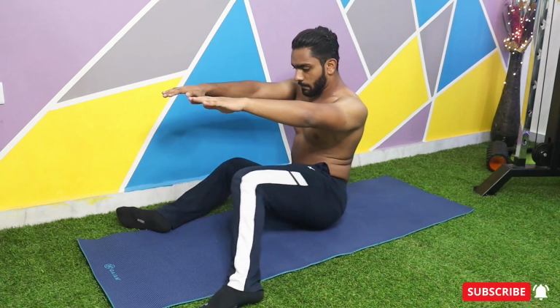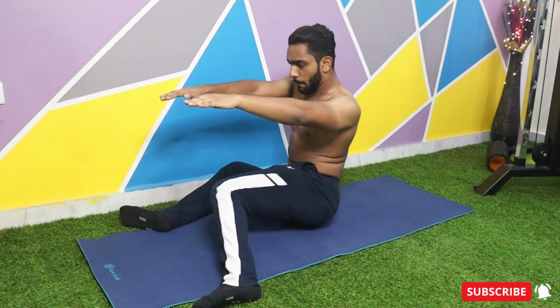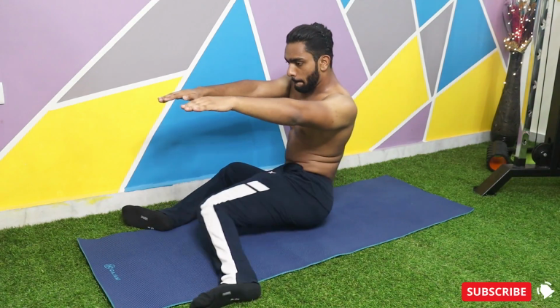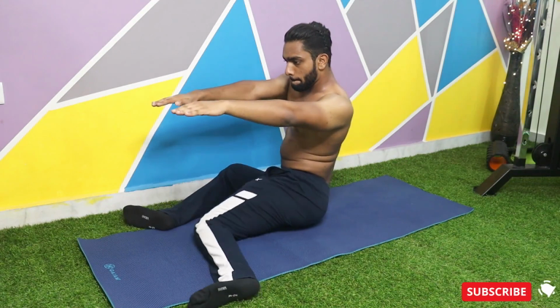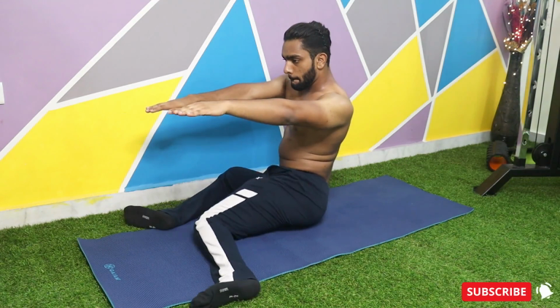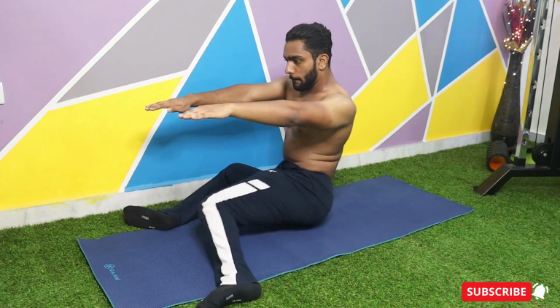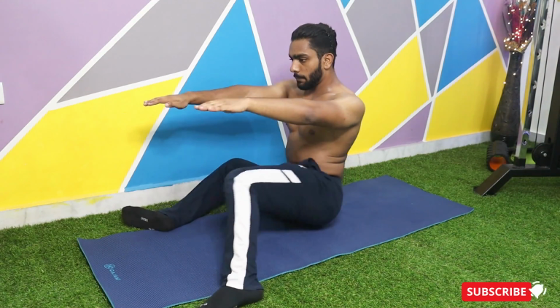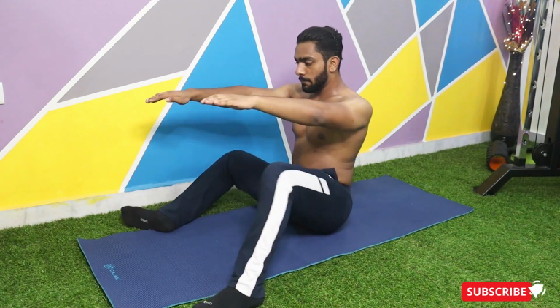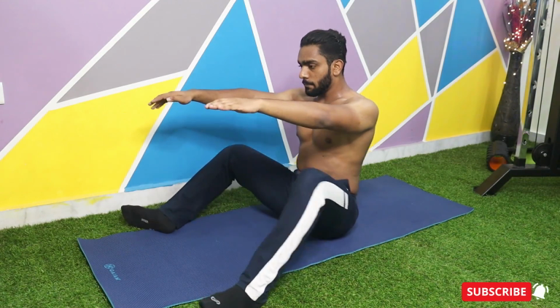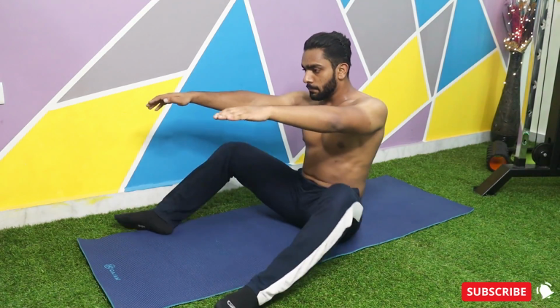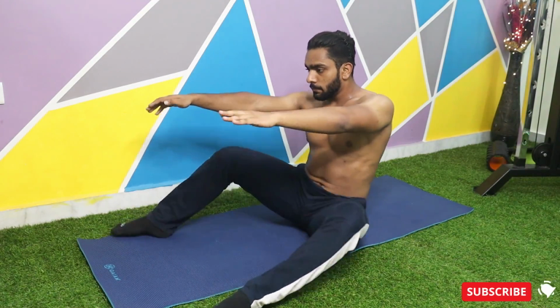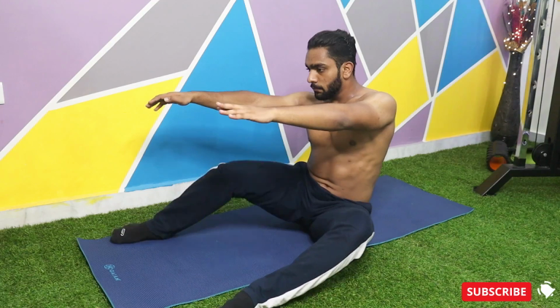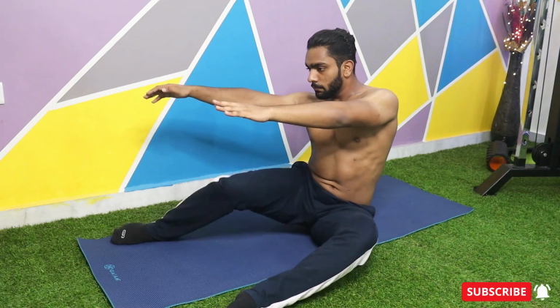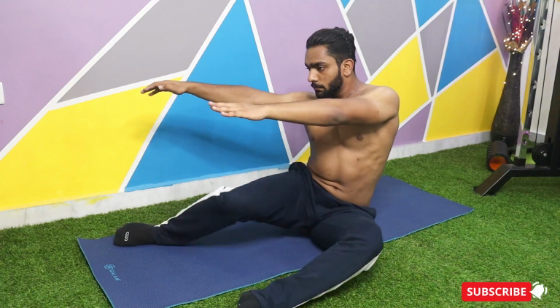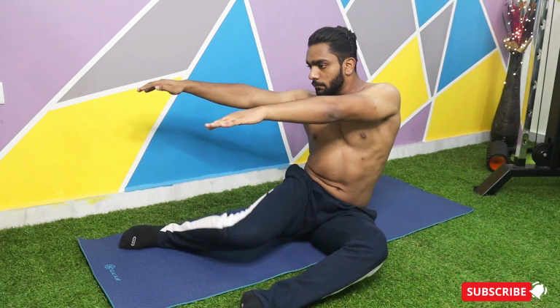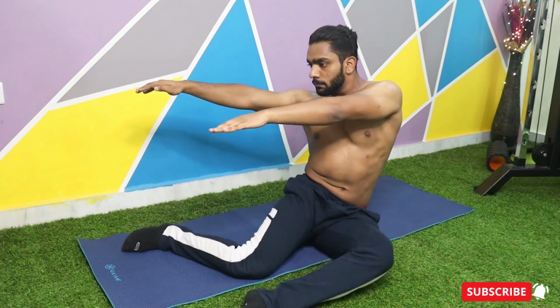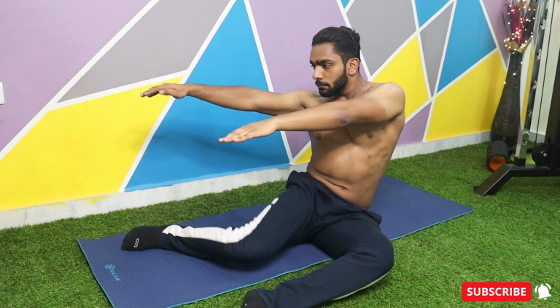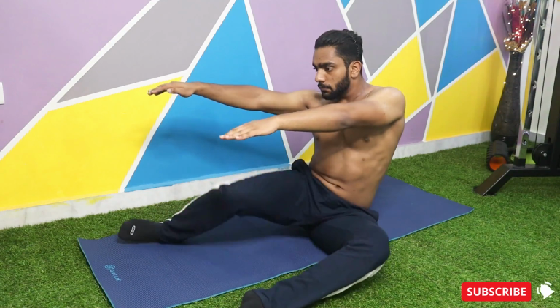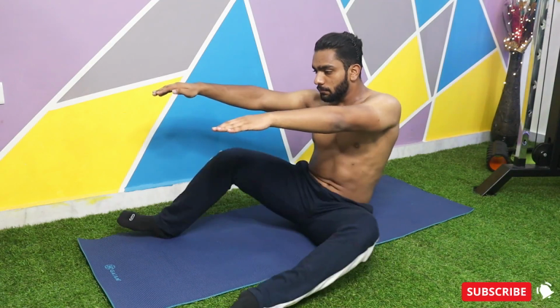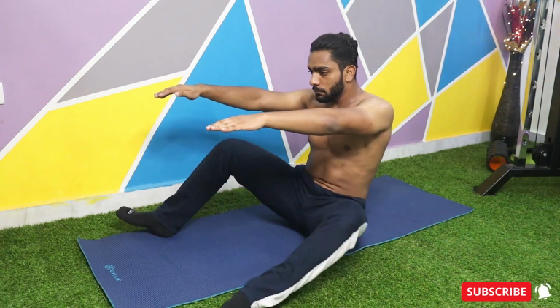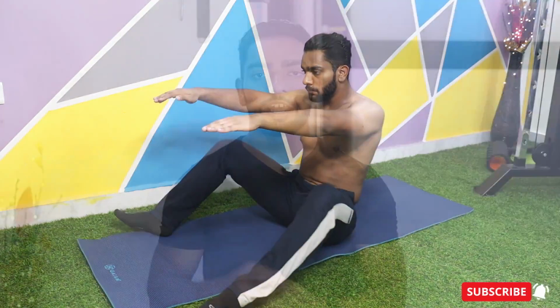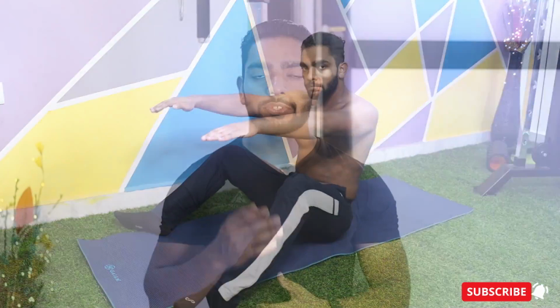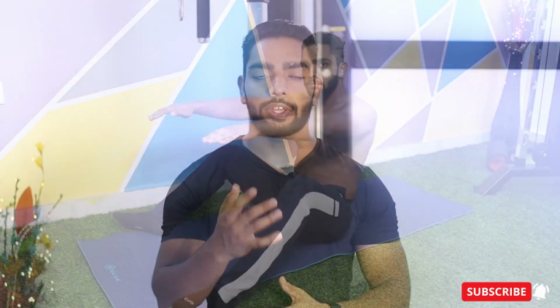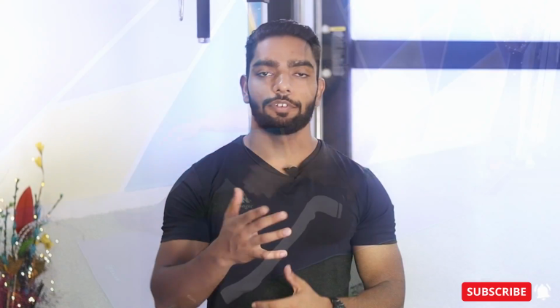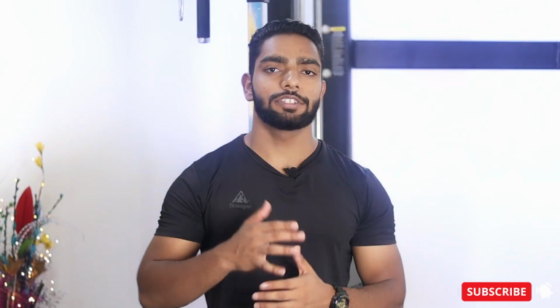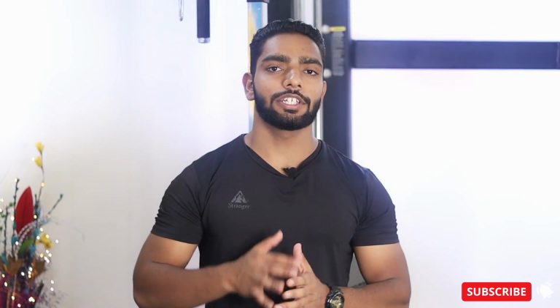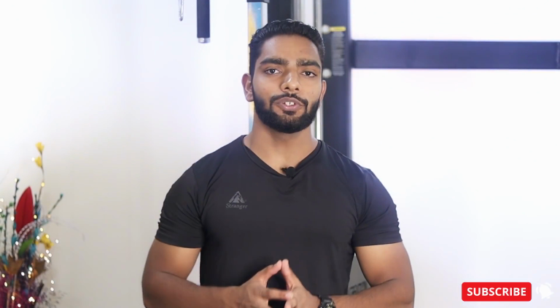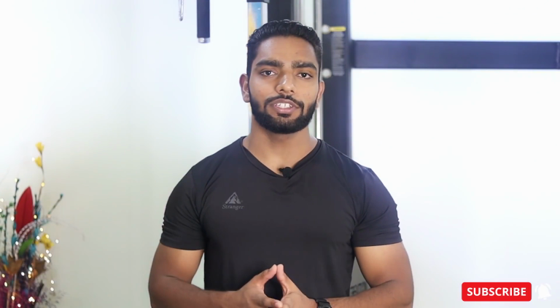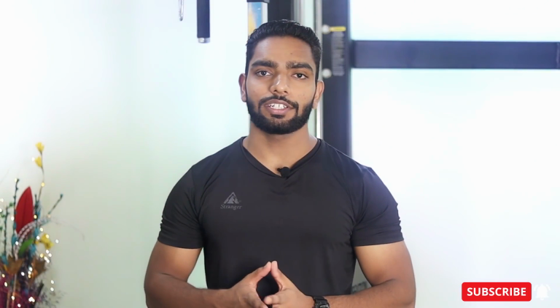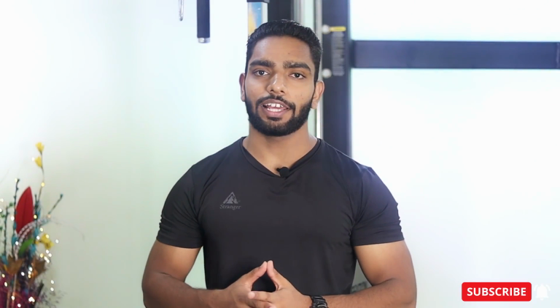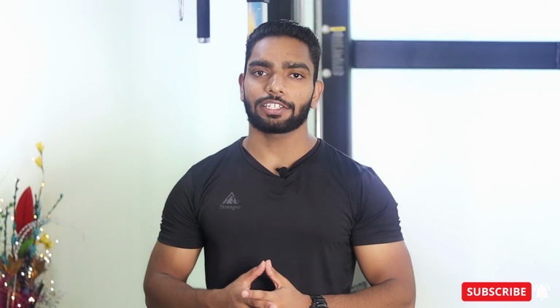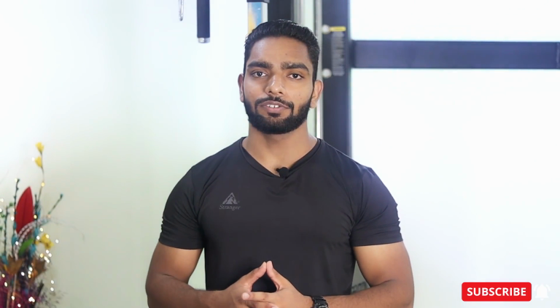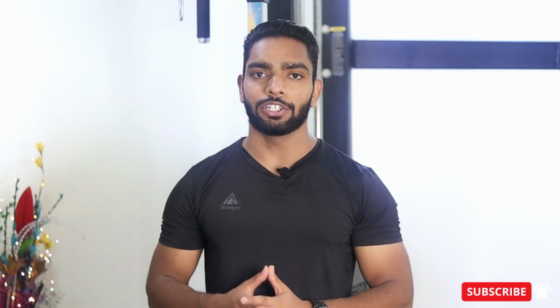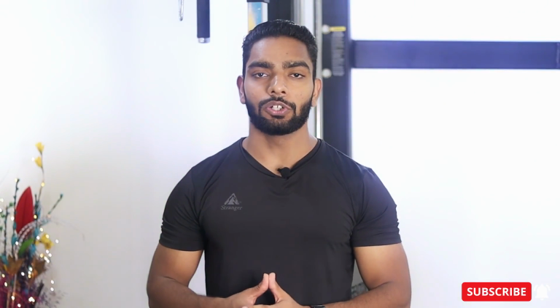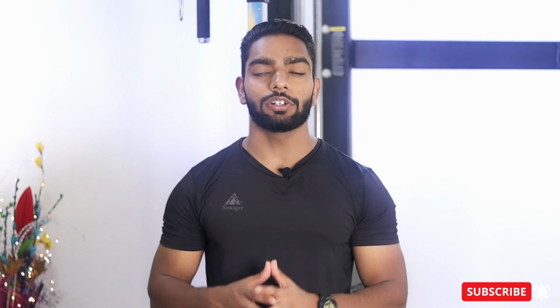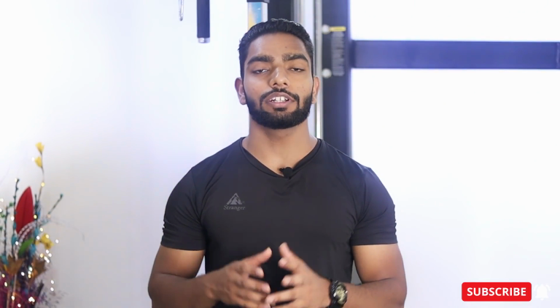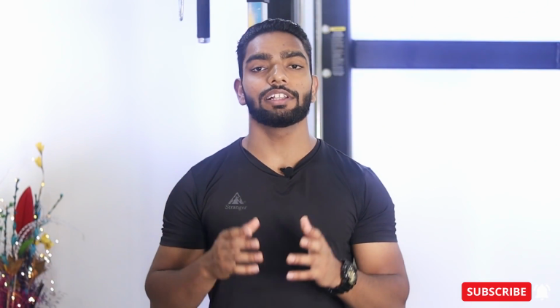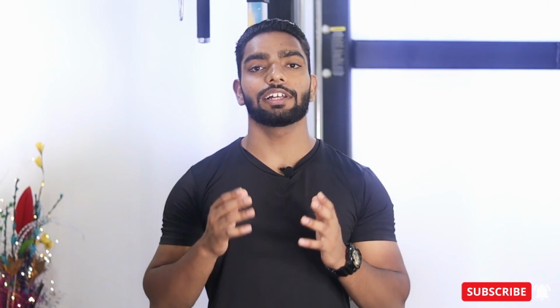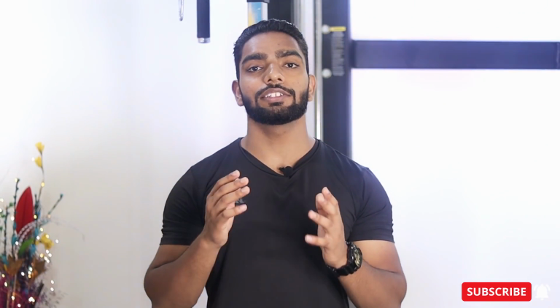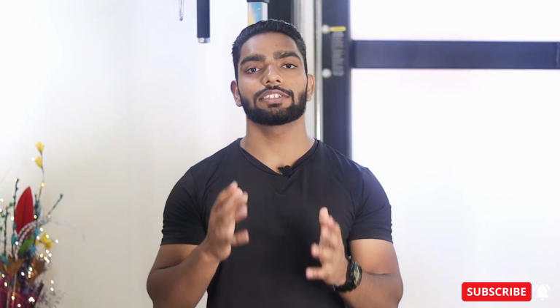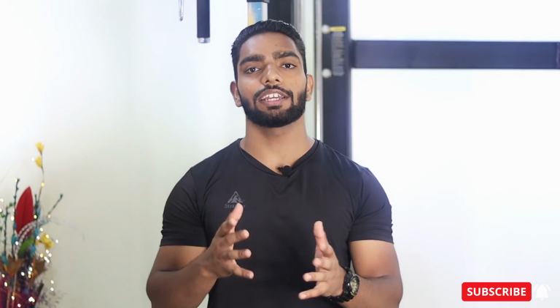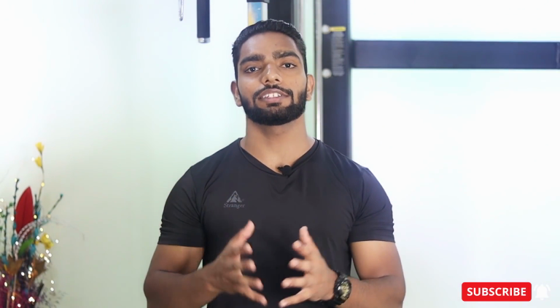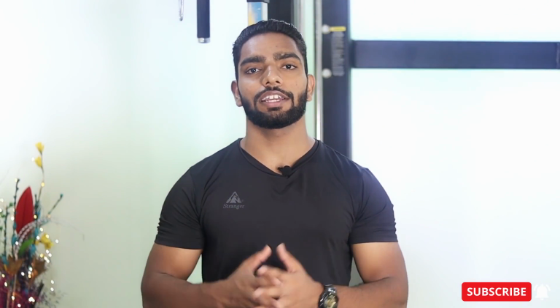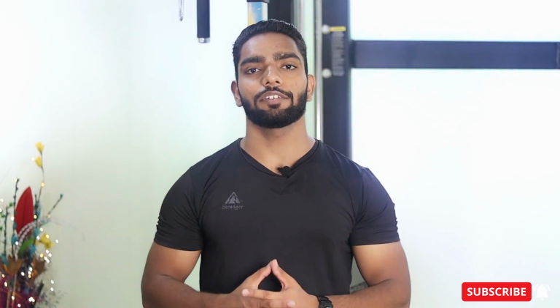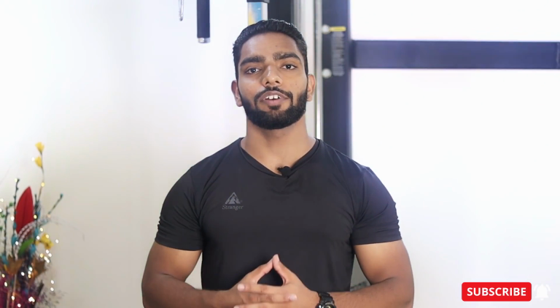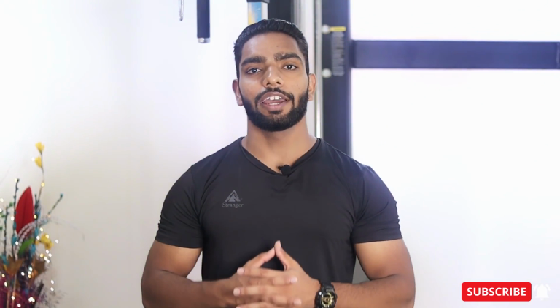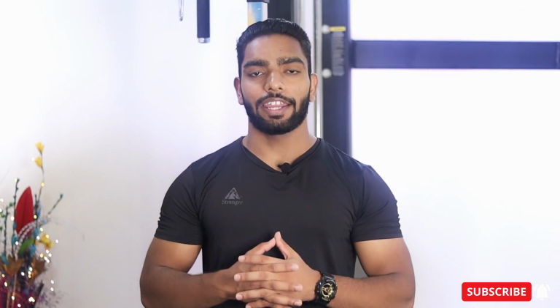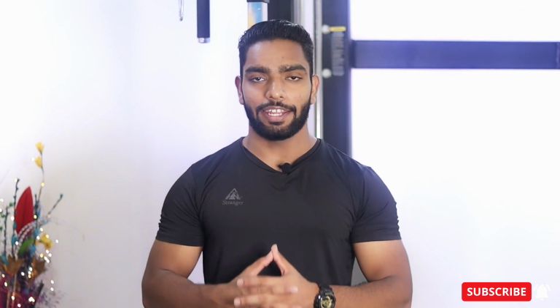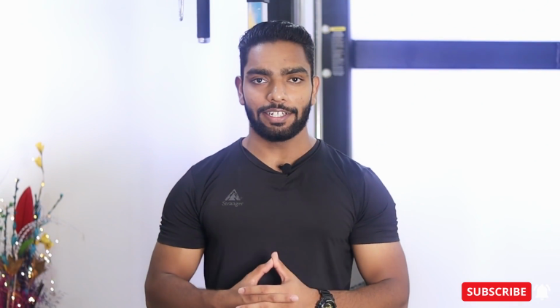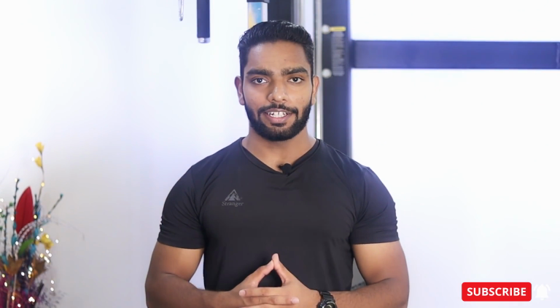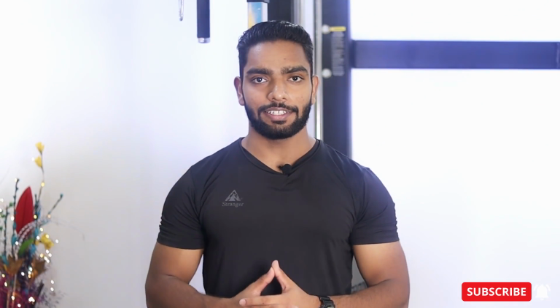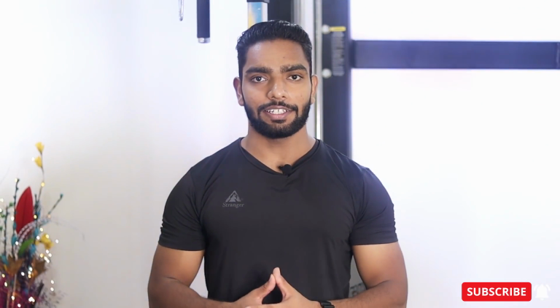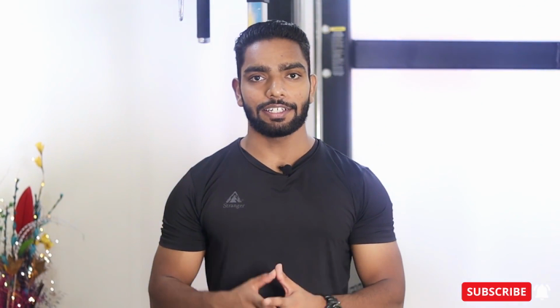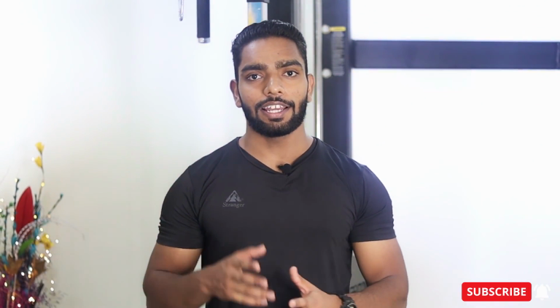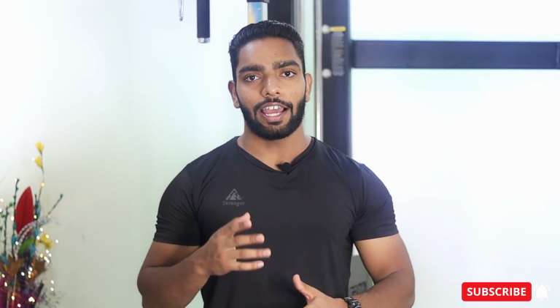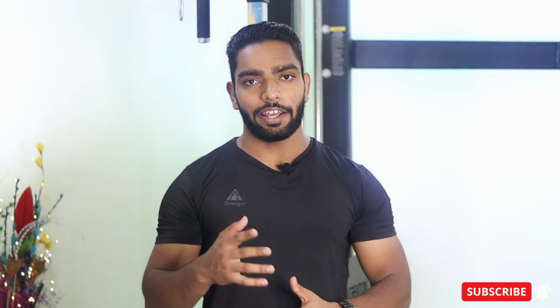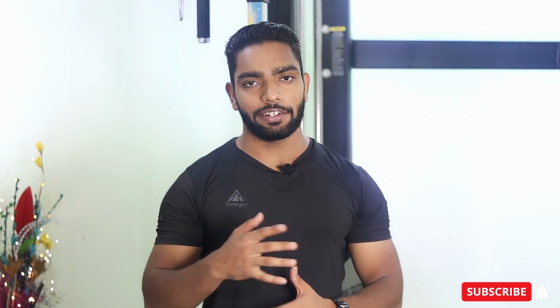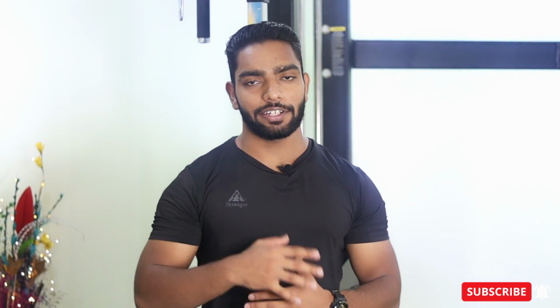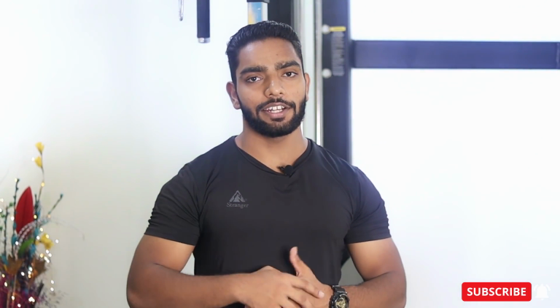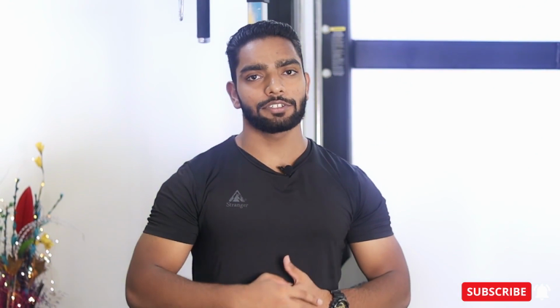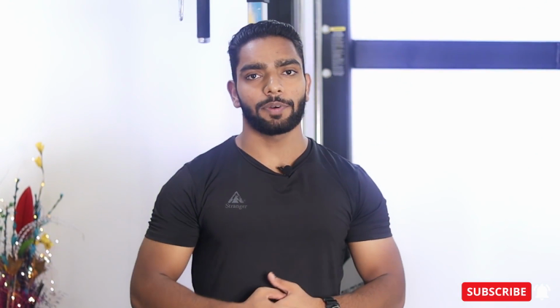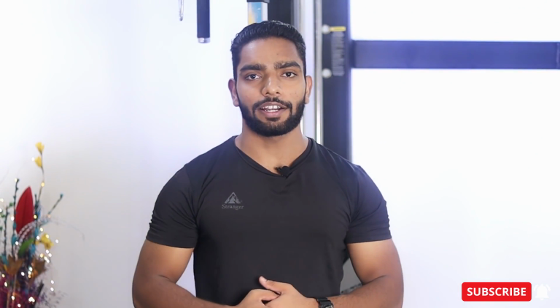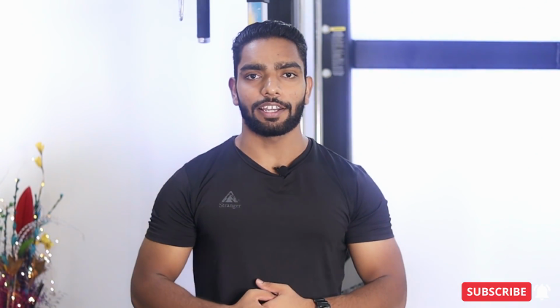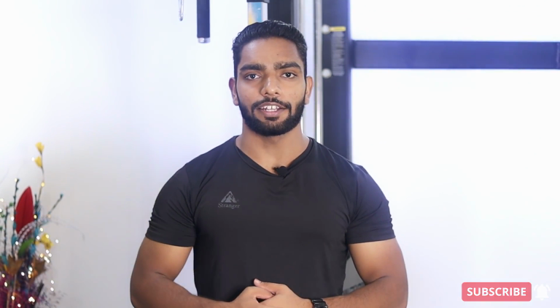And this is how we perform Hip Openers. I will see you in the next video — till then stay safe, eat healthy, and train smartly.